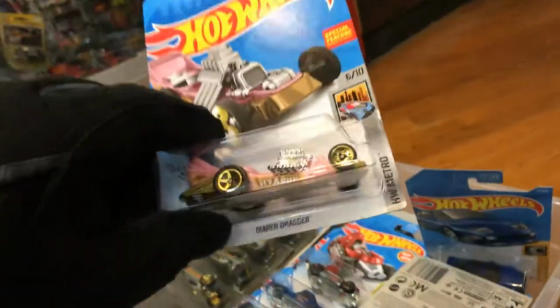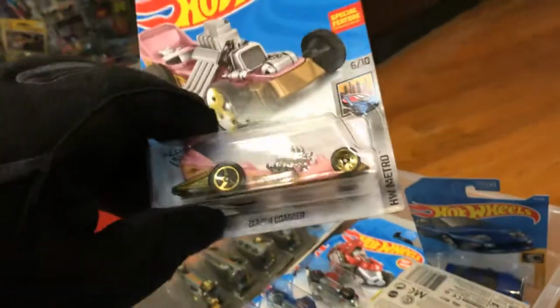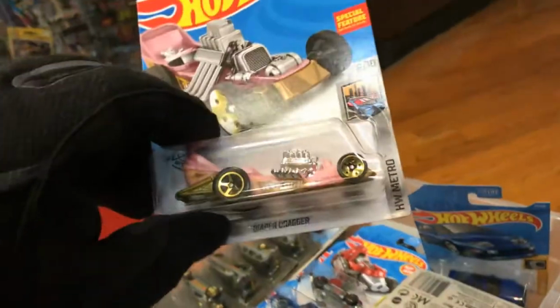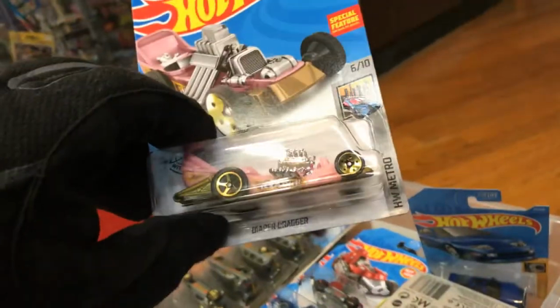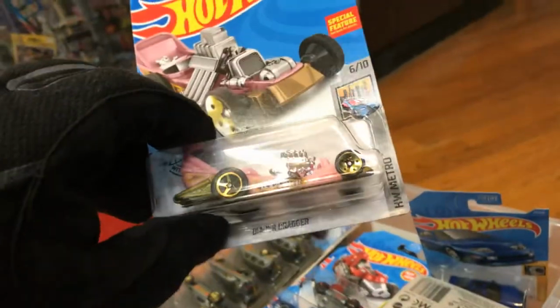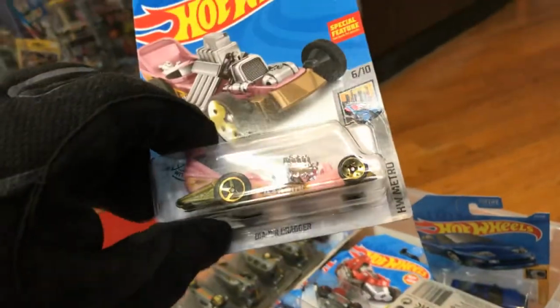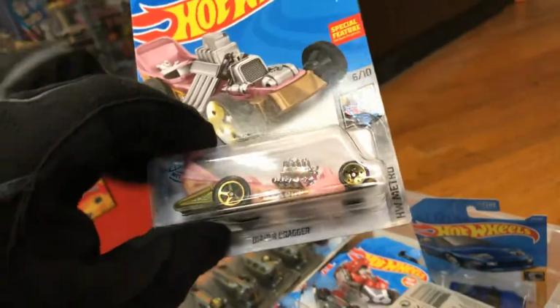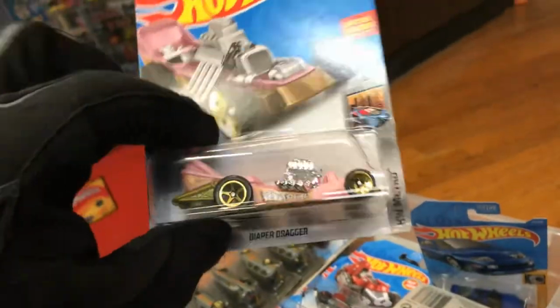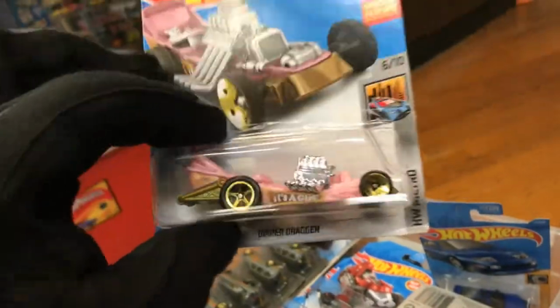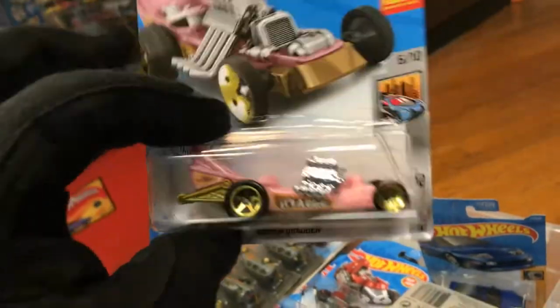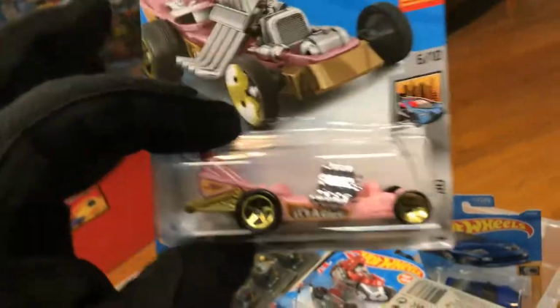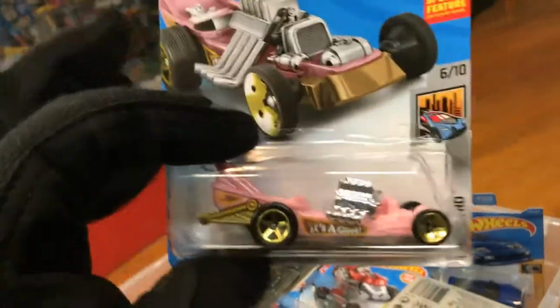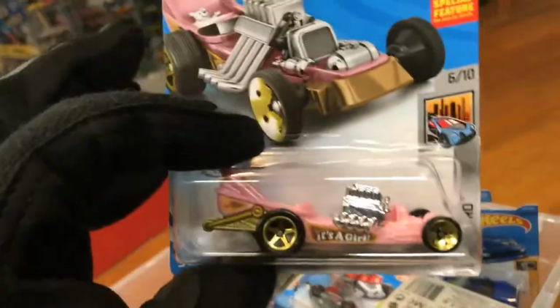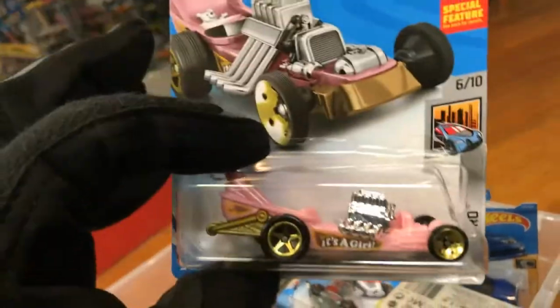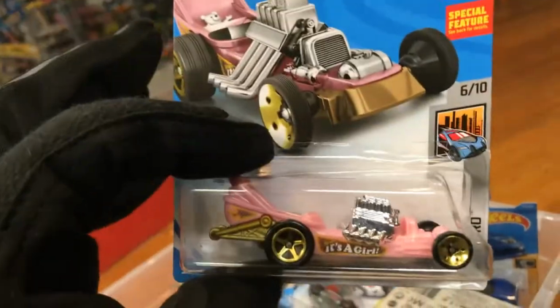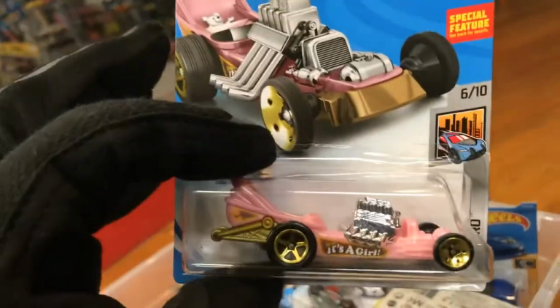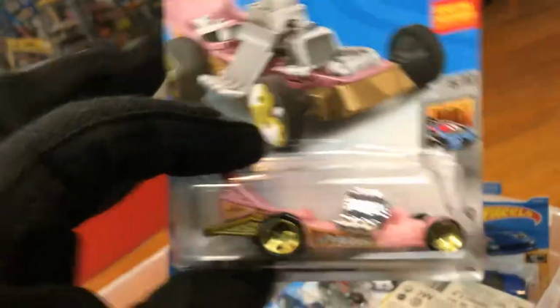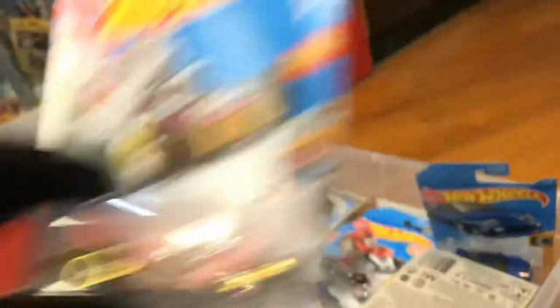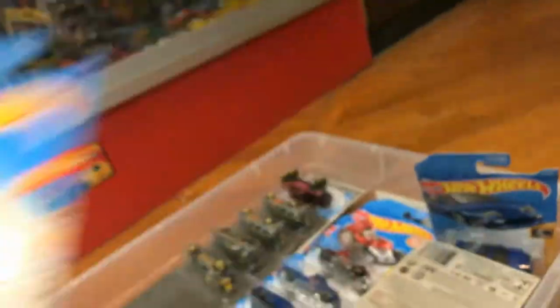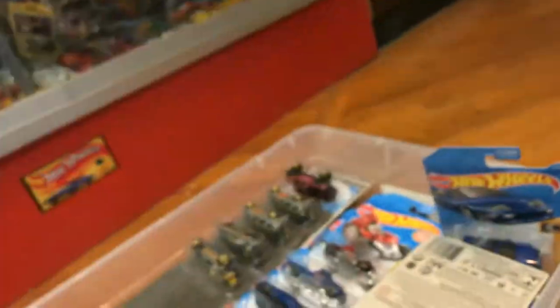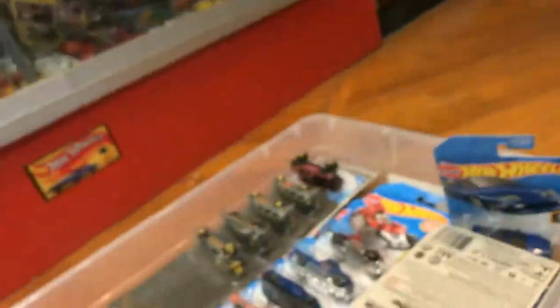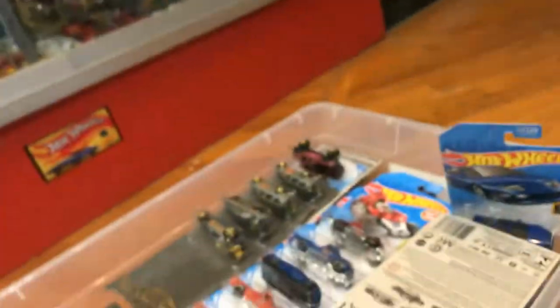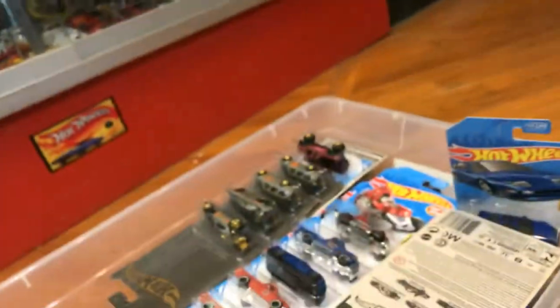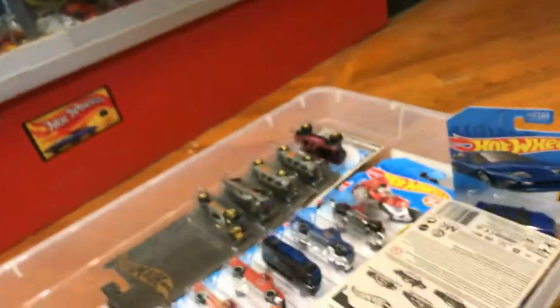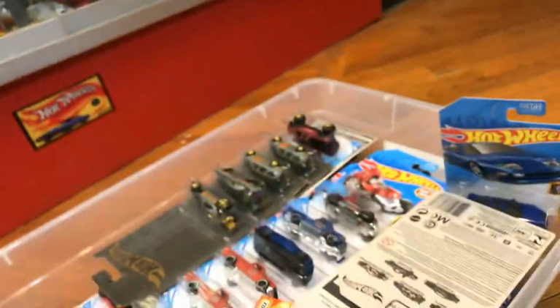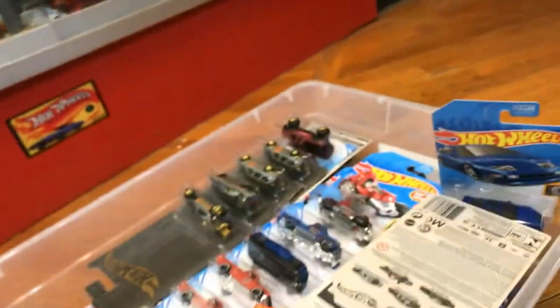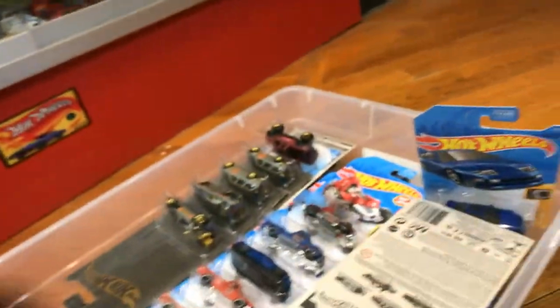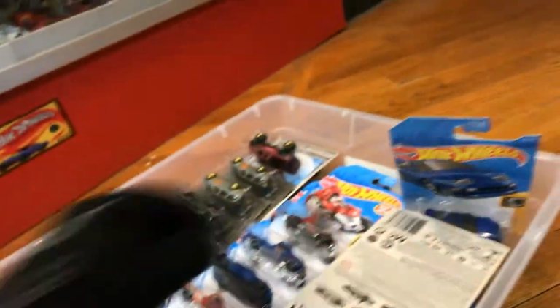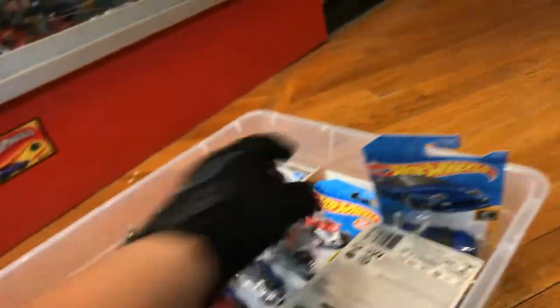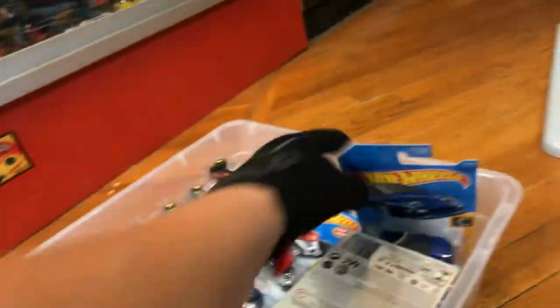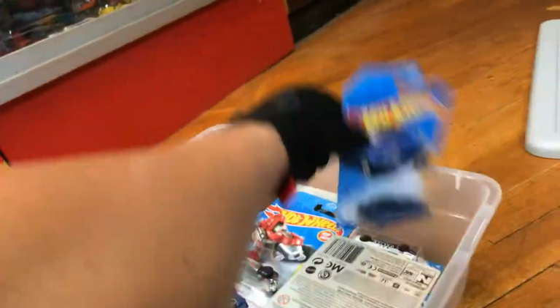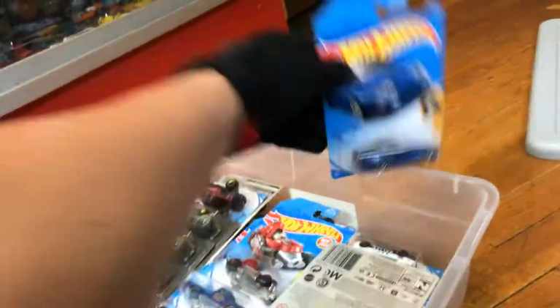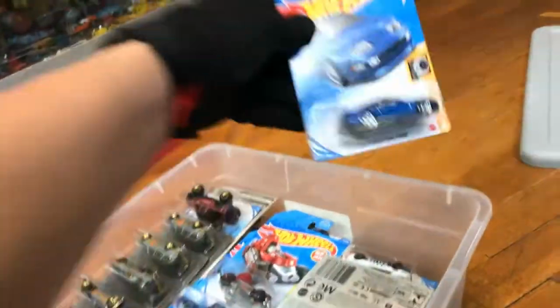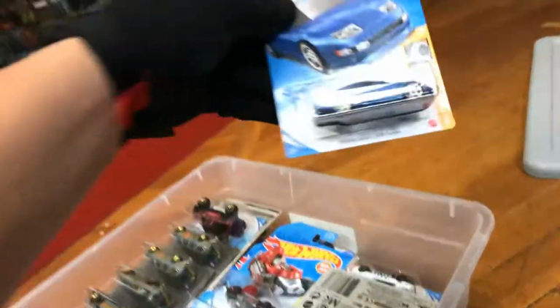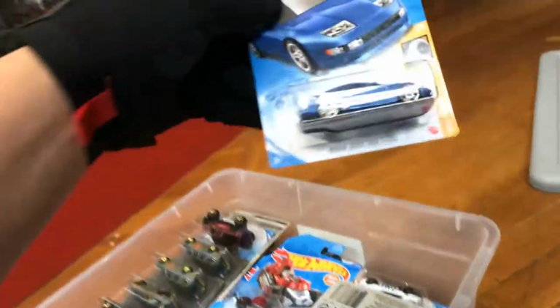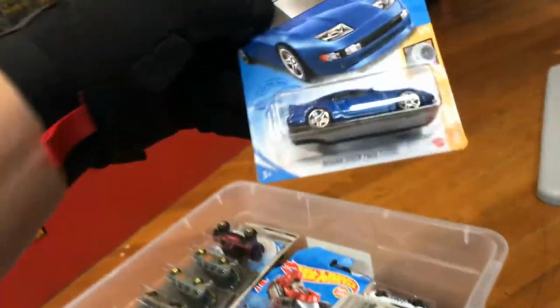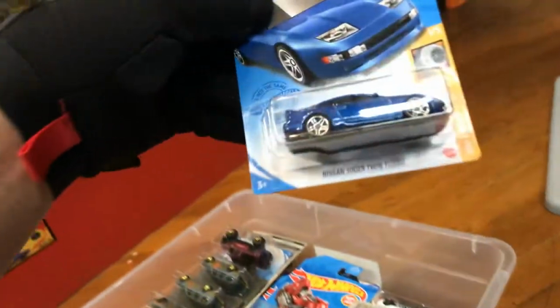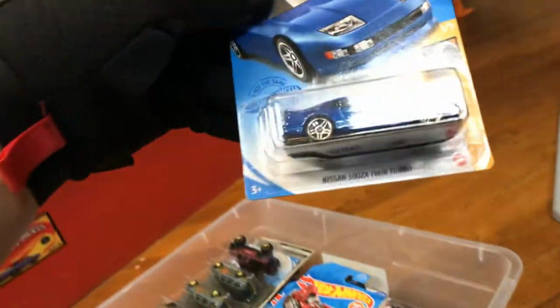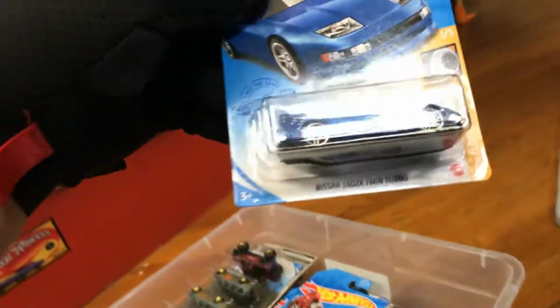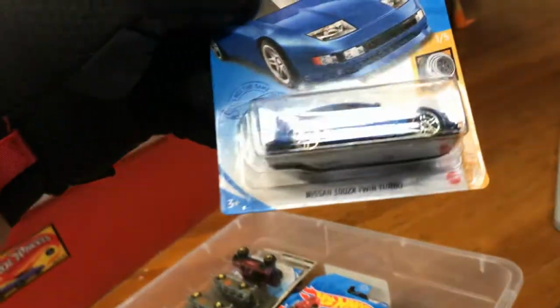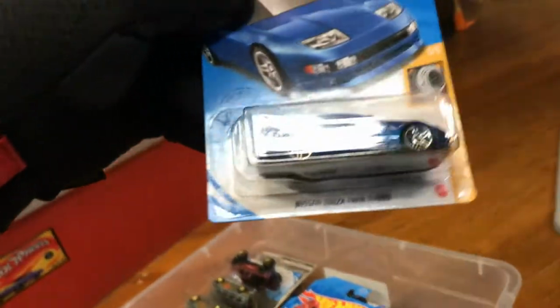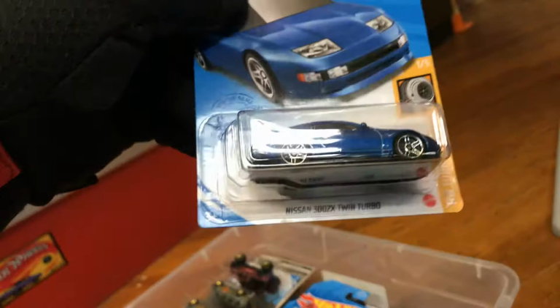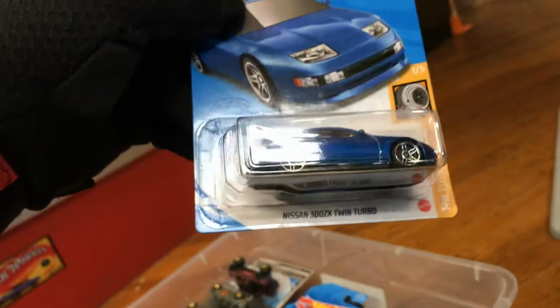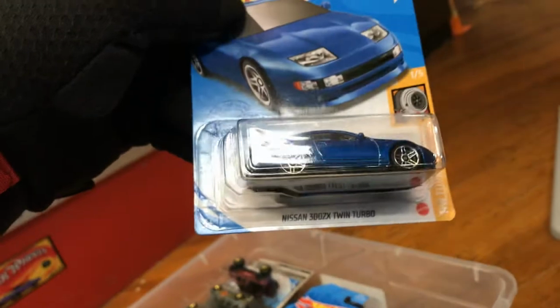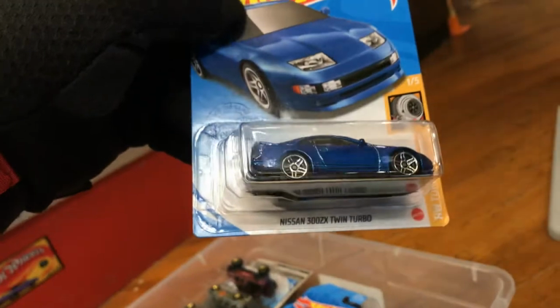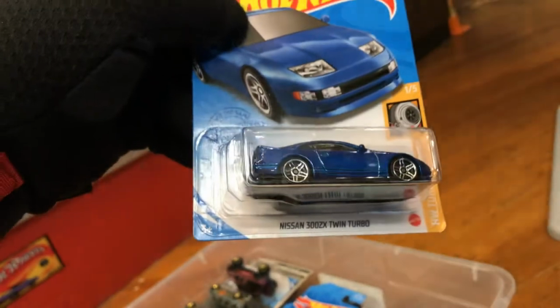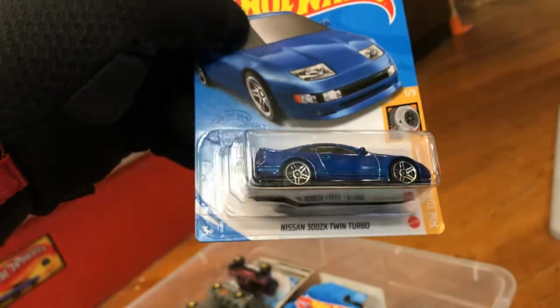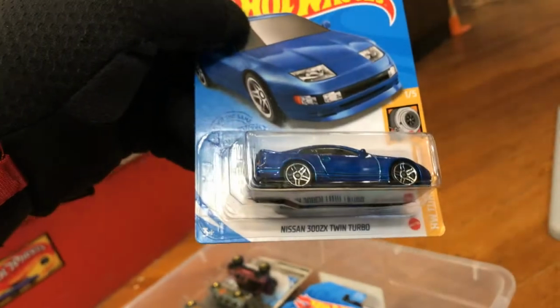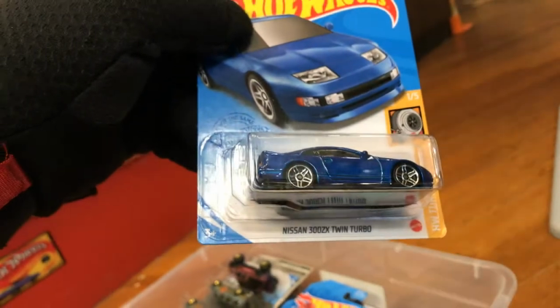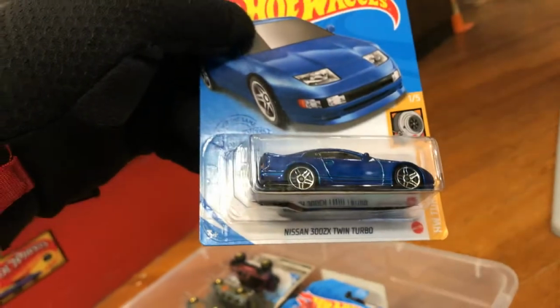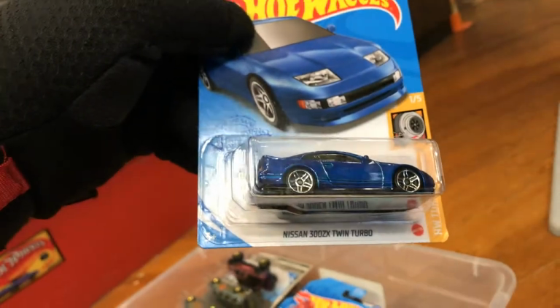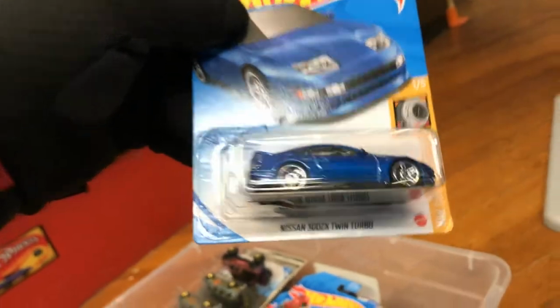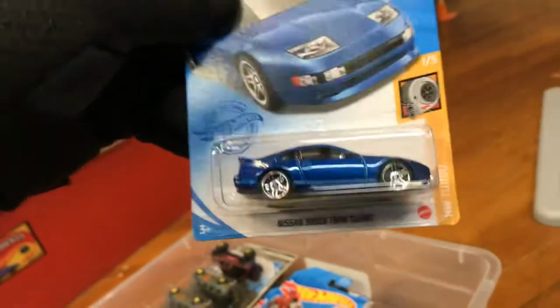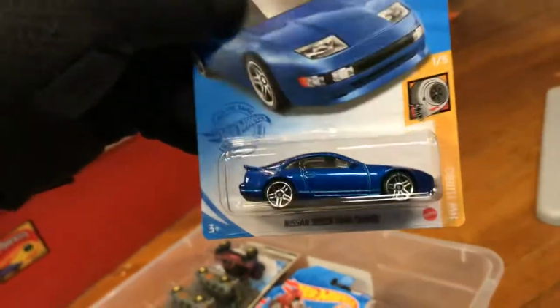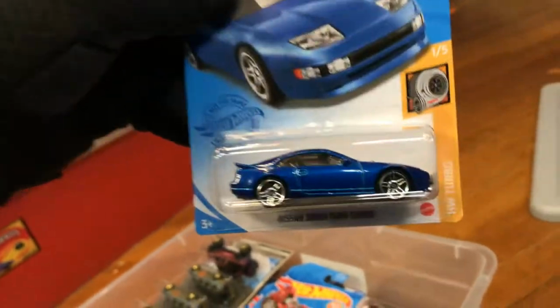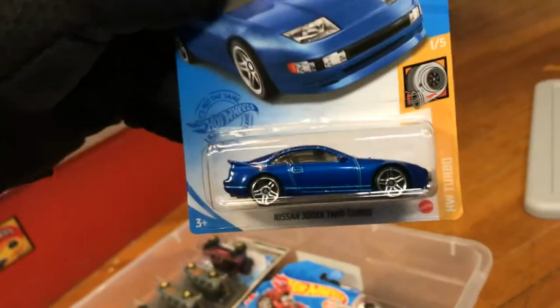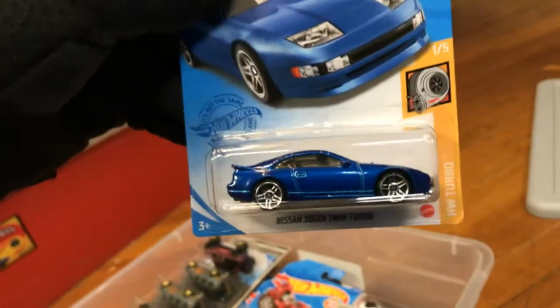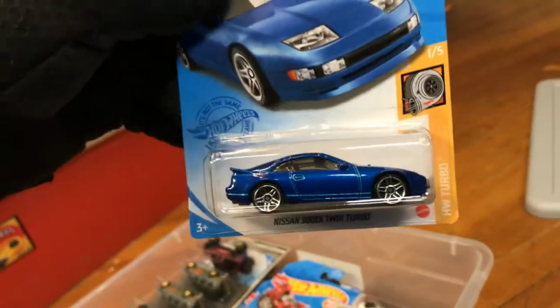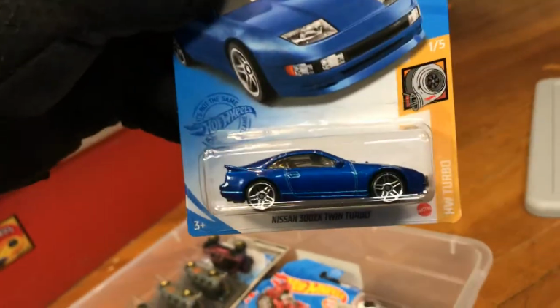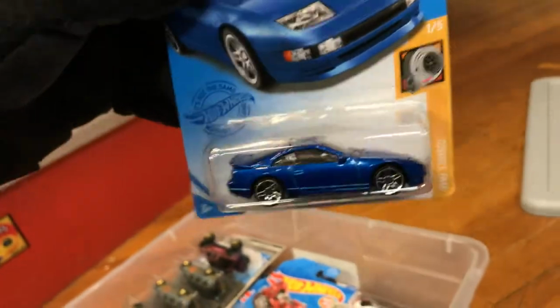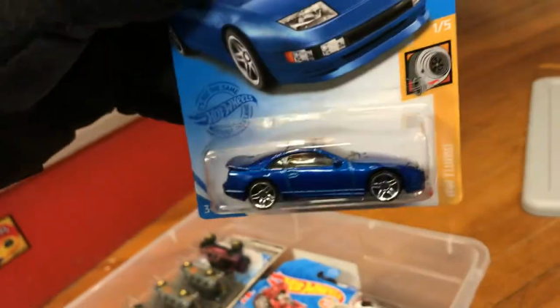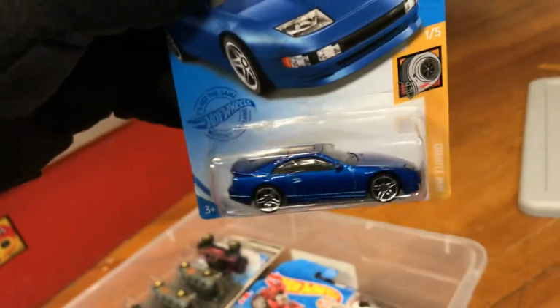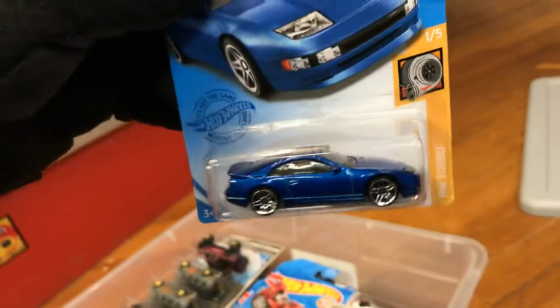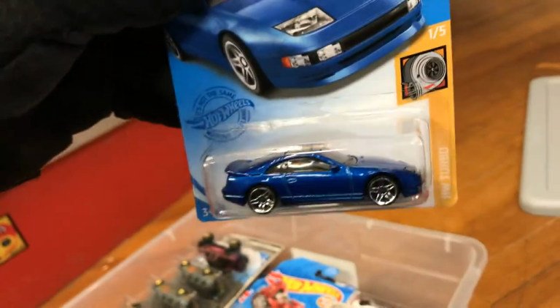Cool stuff you don't see every day. There's a Diaper Dragger again. Here we have the newest Nissan 300ZX Twin Turbo — that was a super.